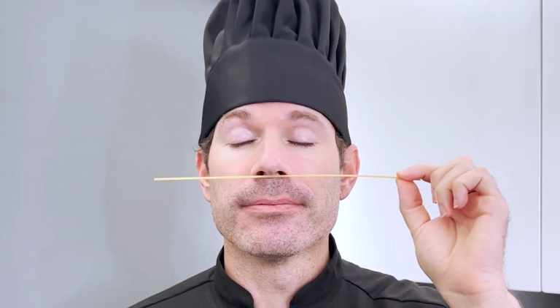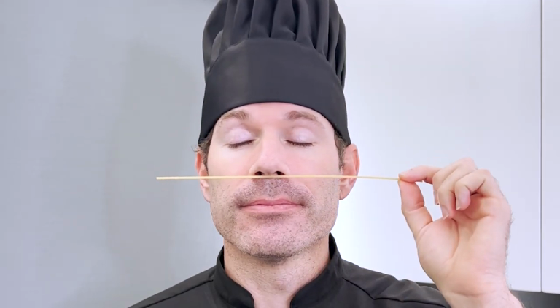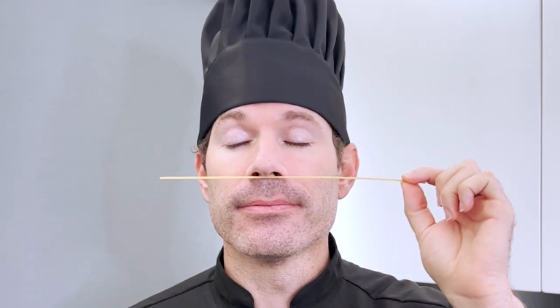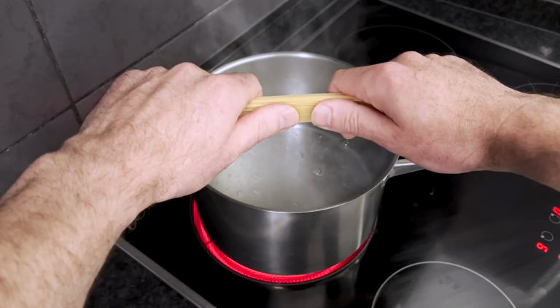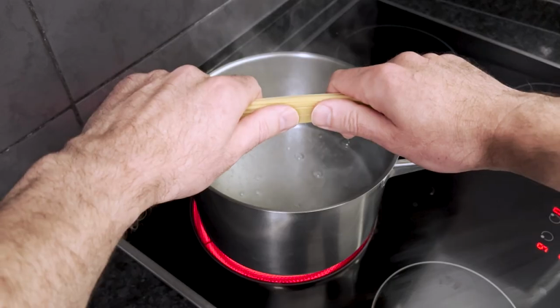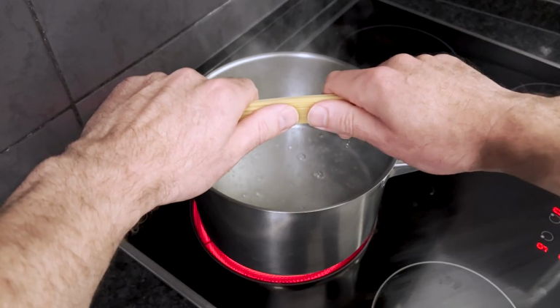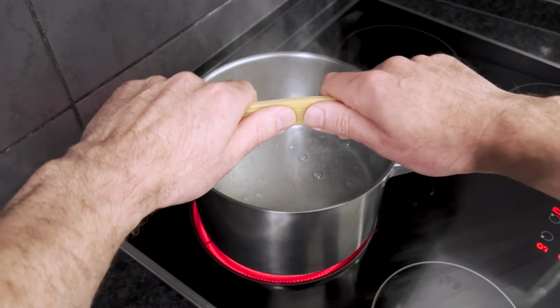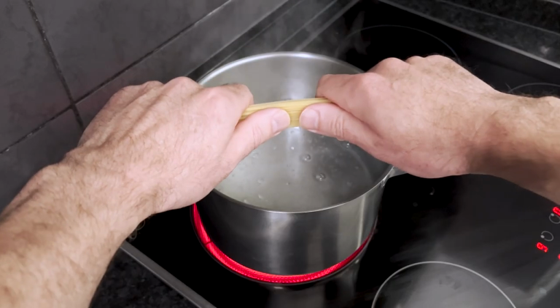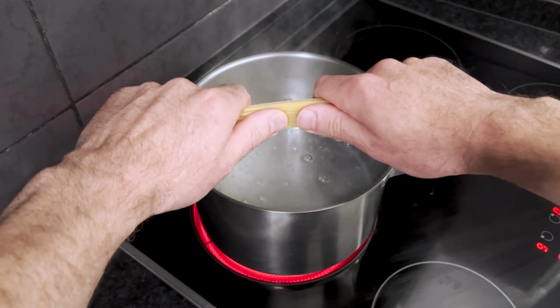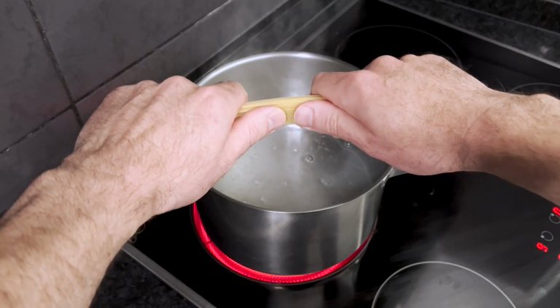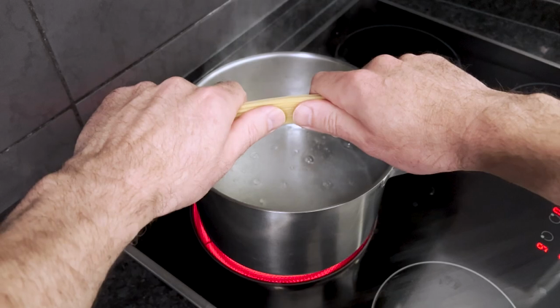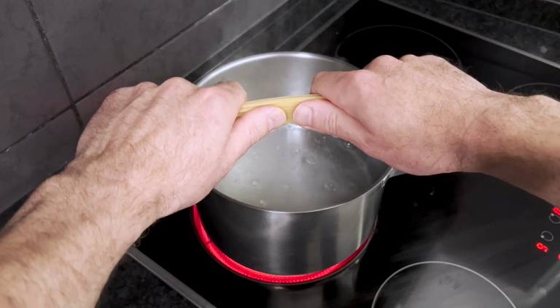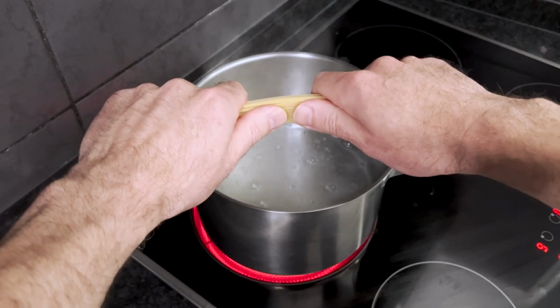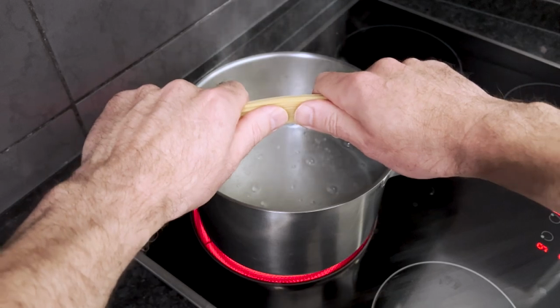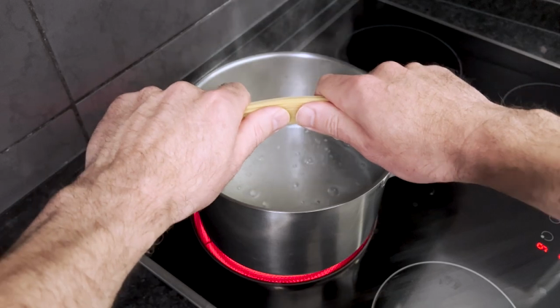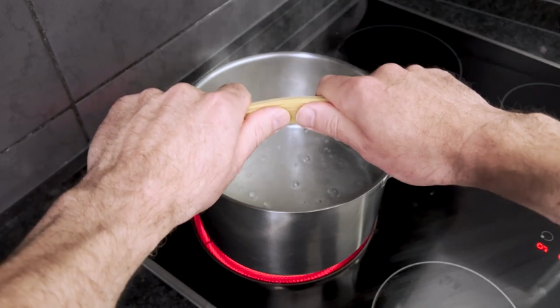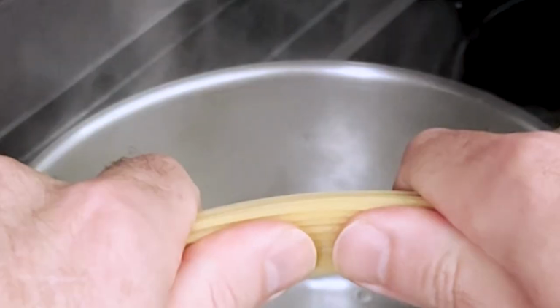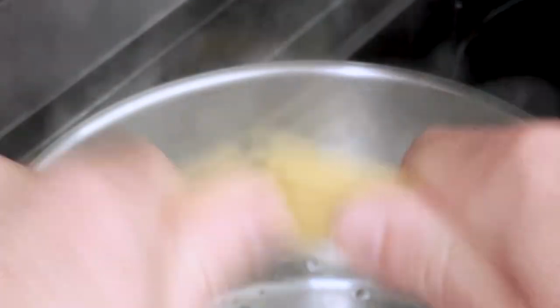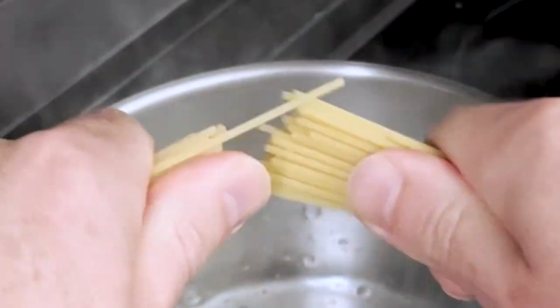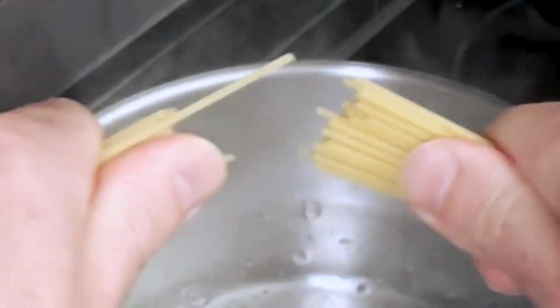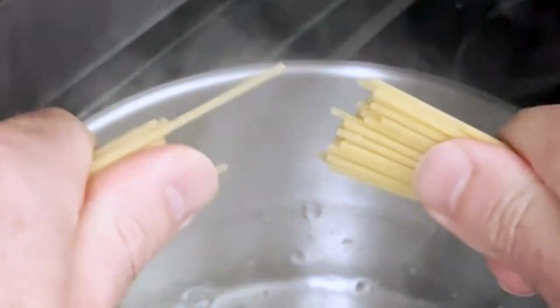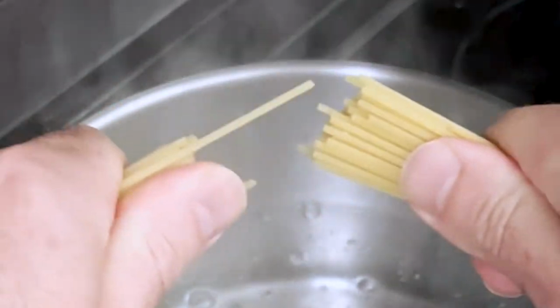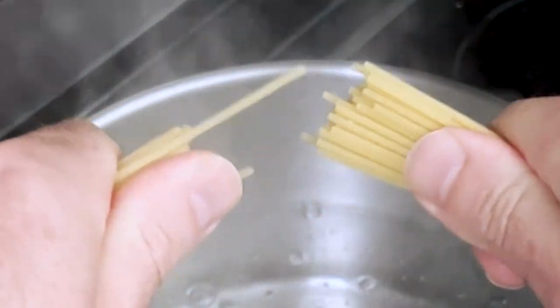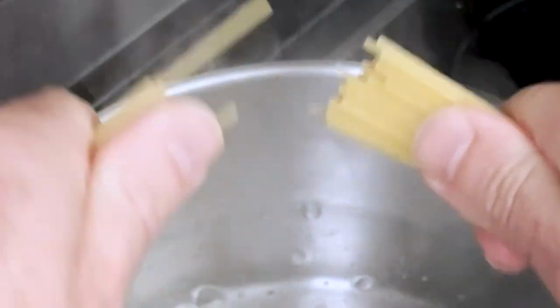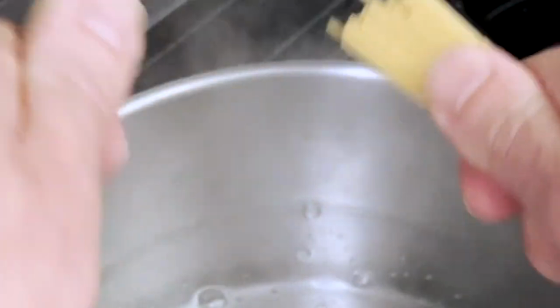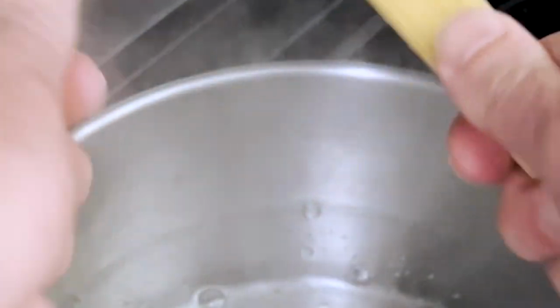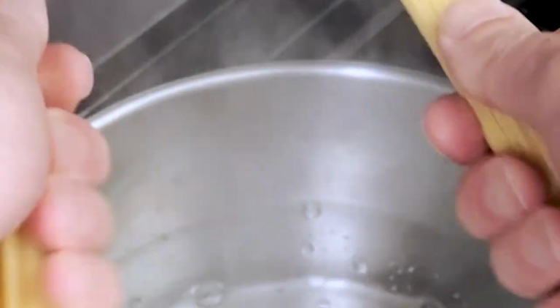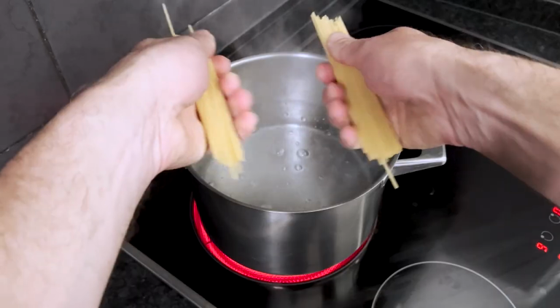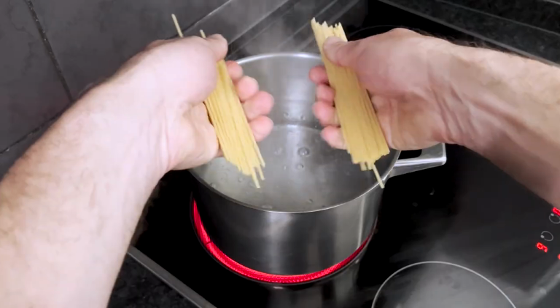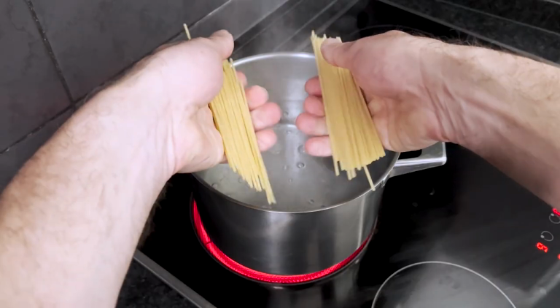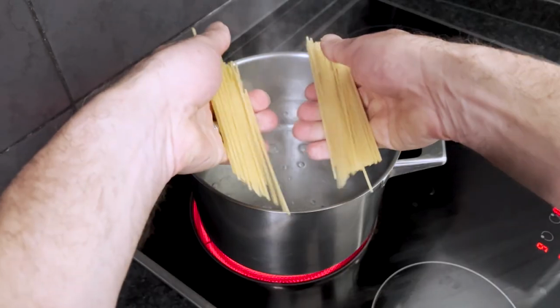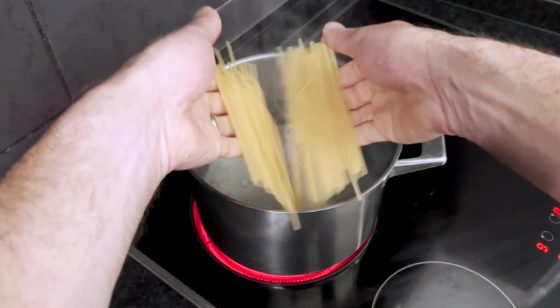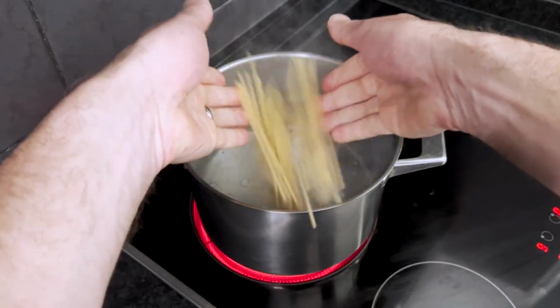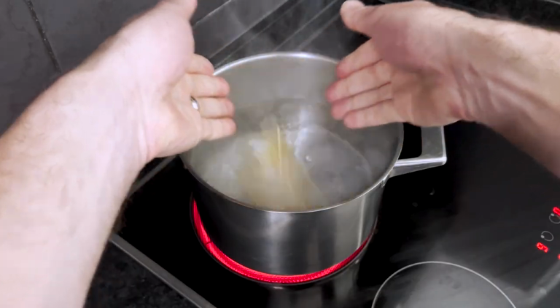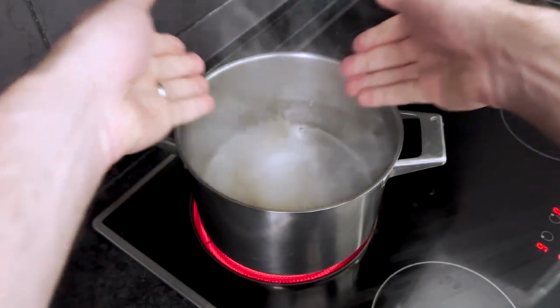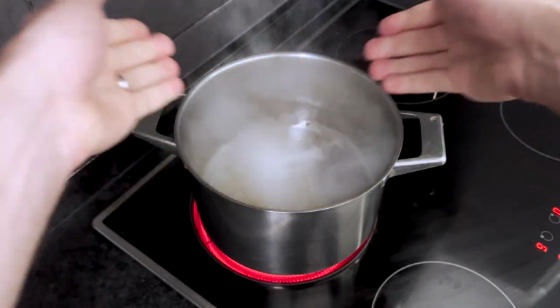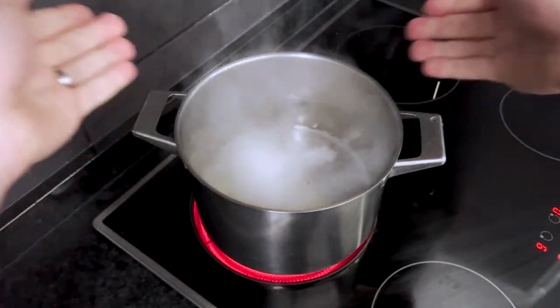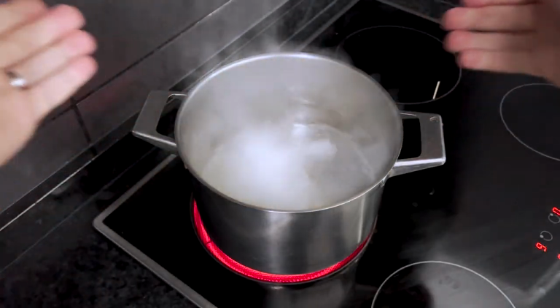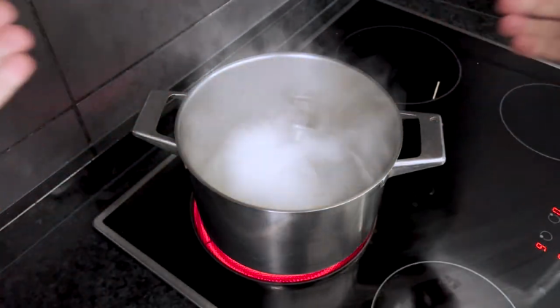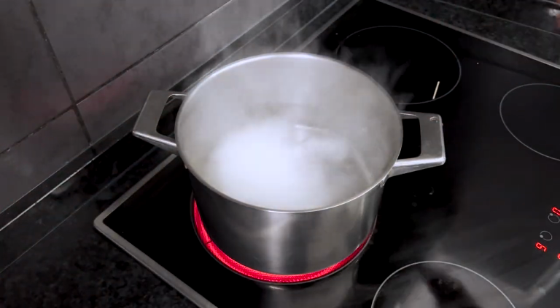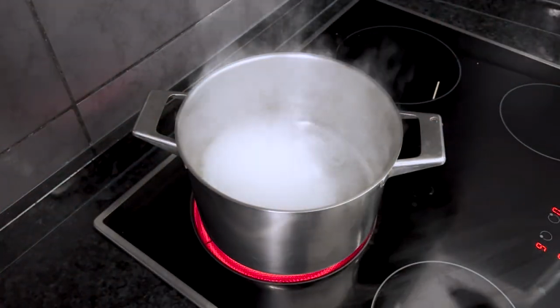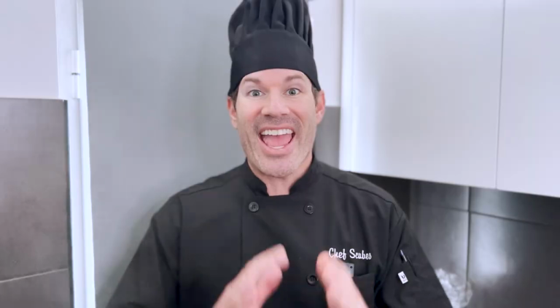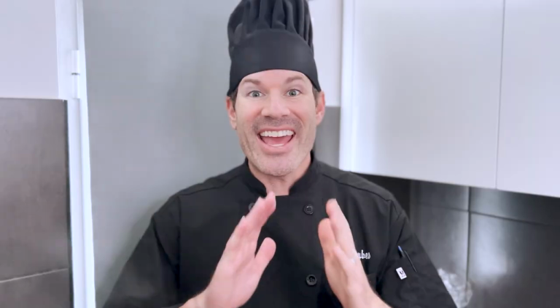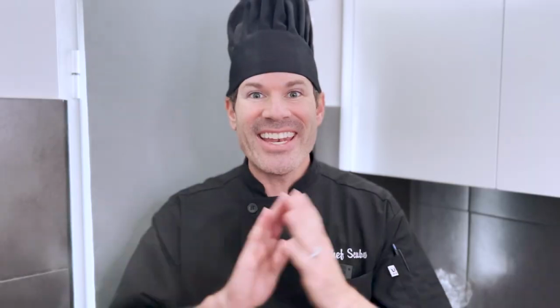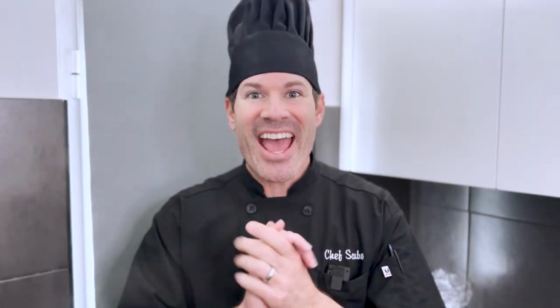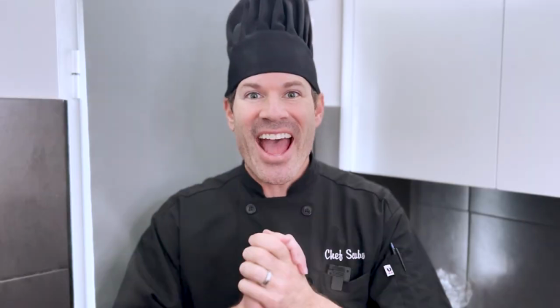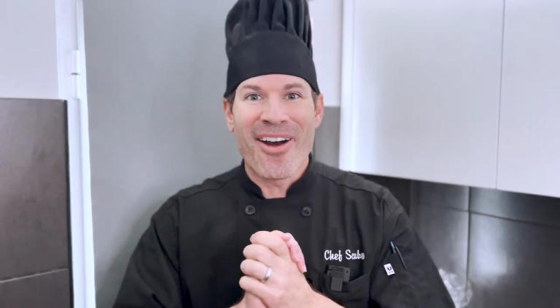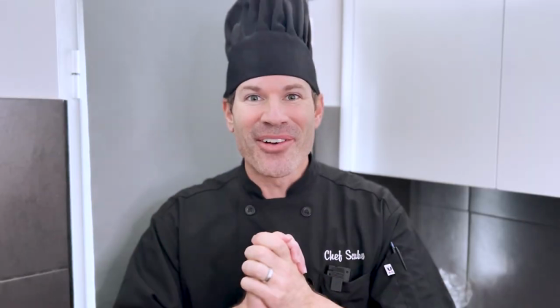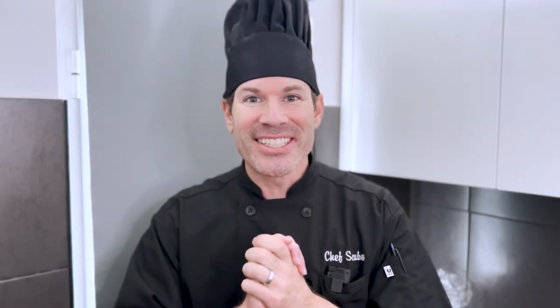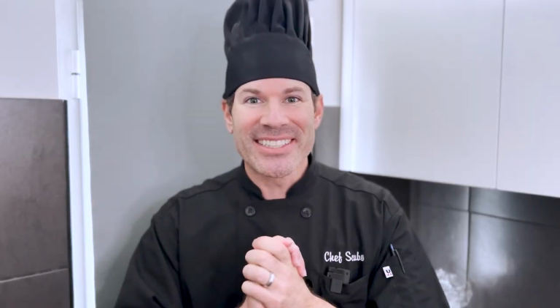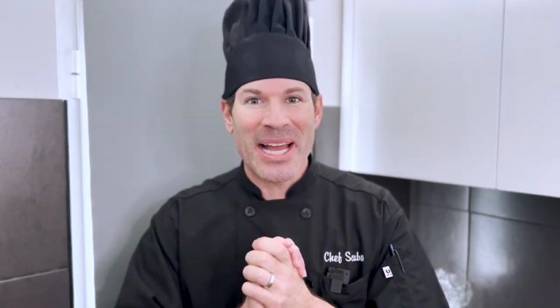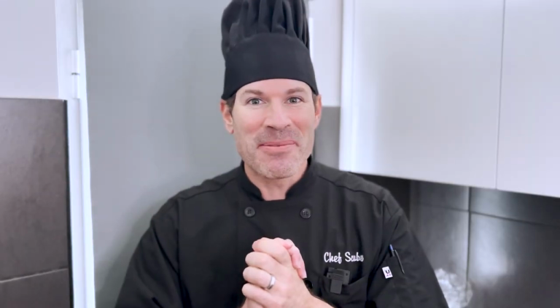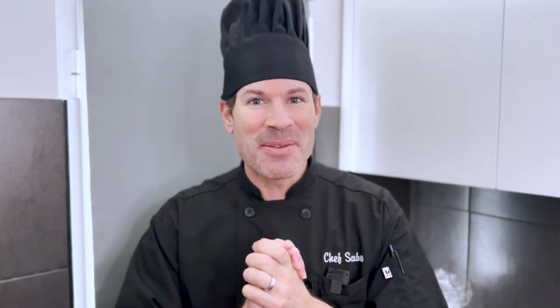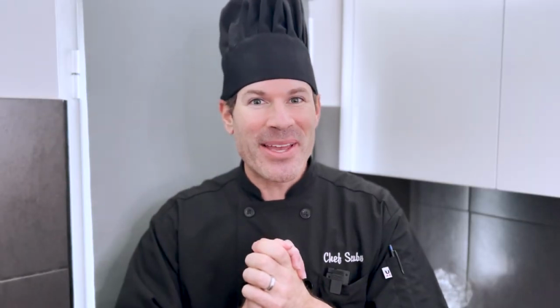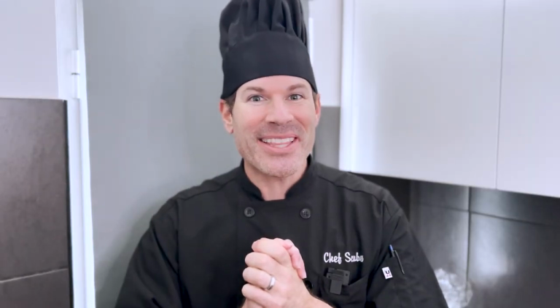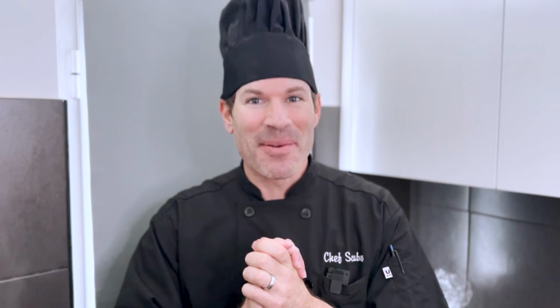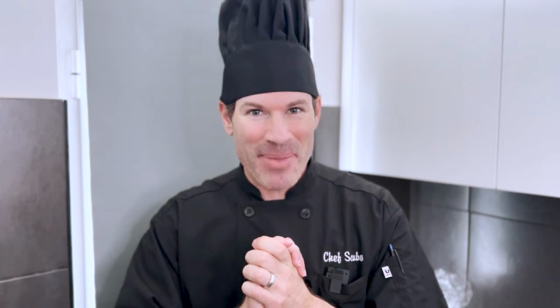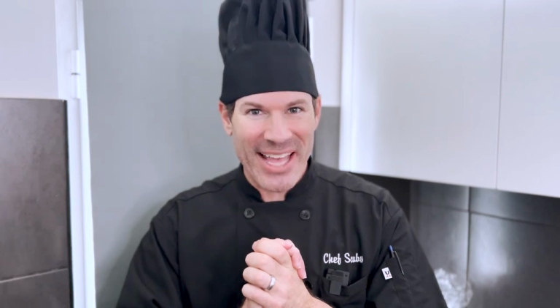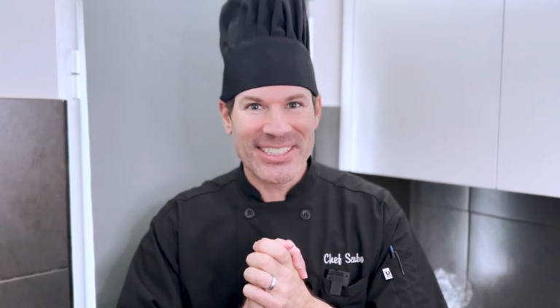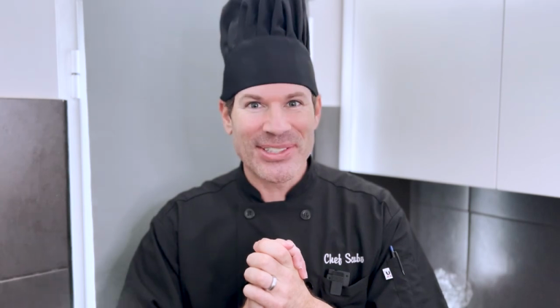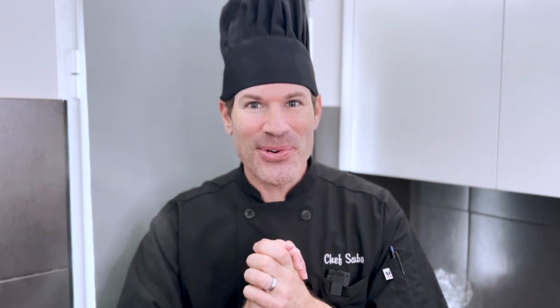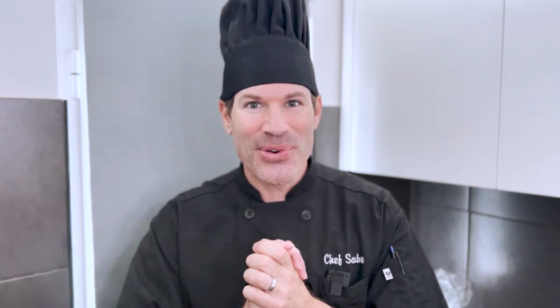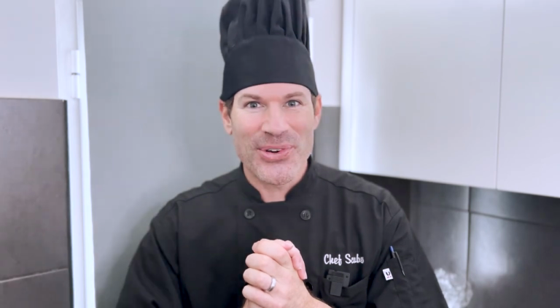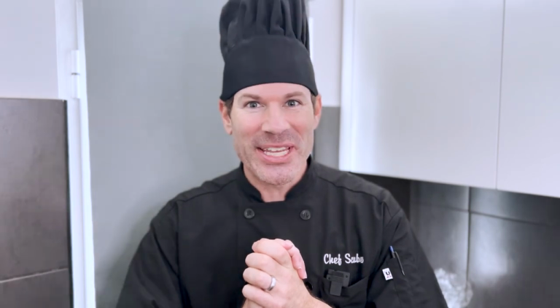When the water is boiling, gently break your pasta and place it into the pot. And now it's time to make the pesto cream.